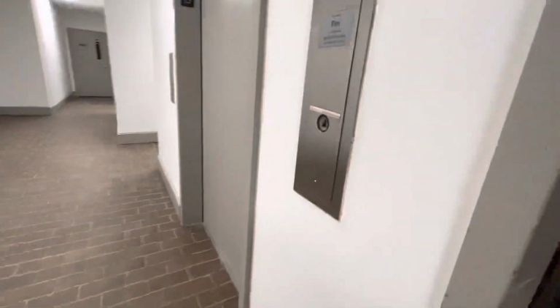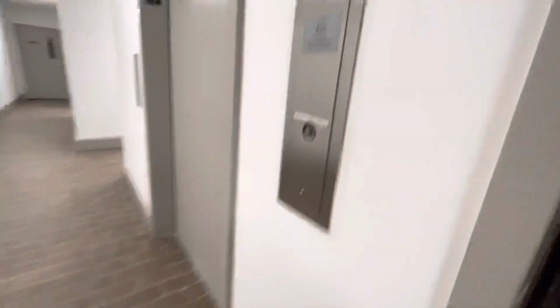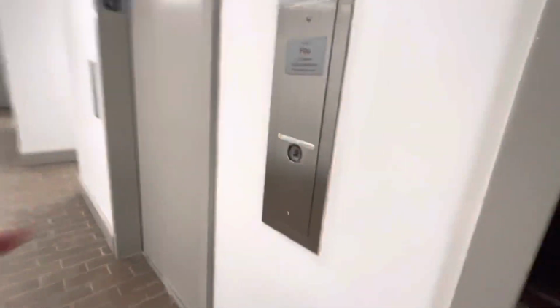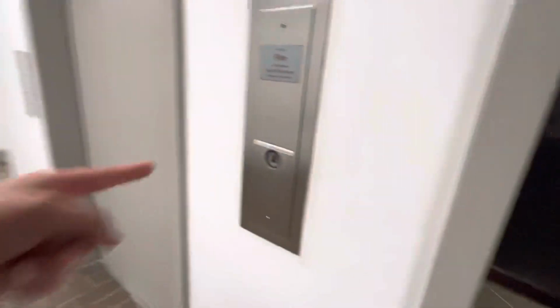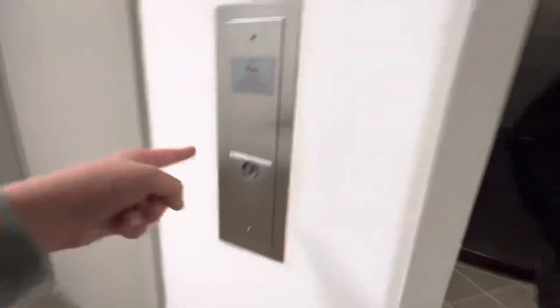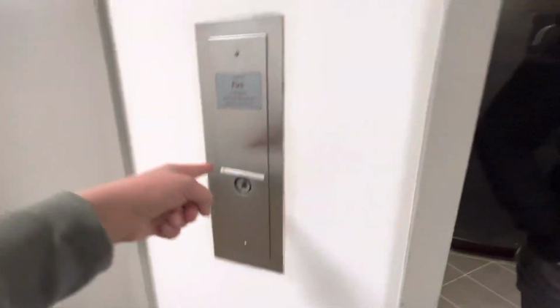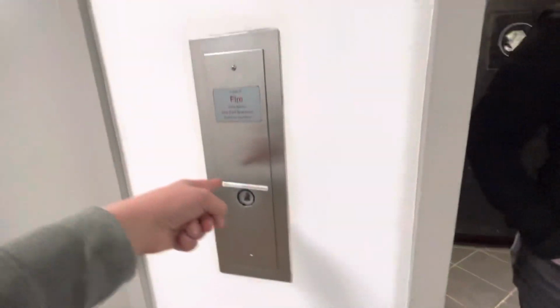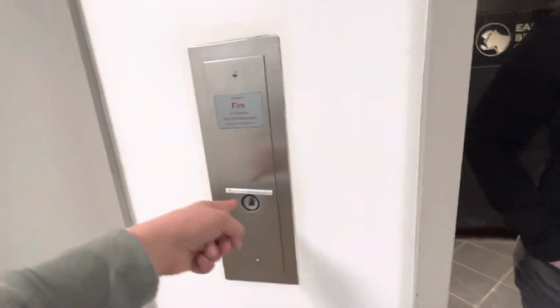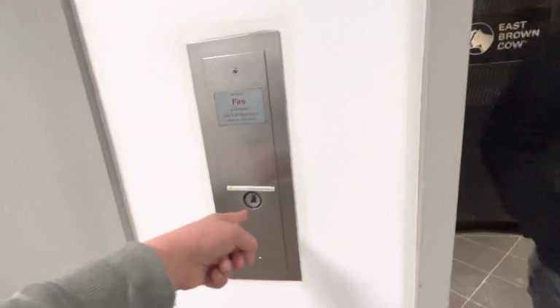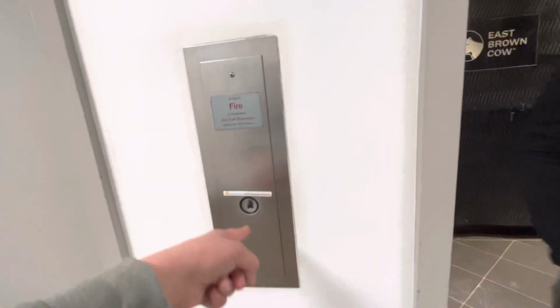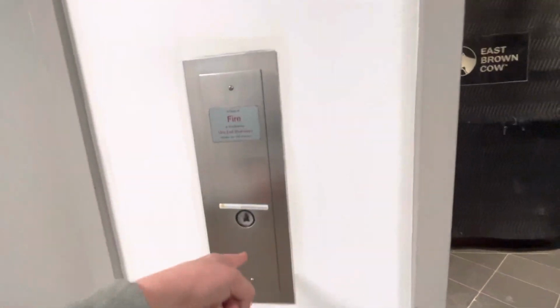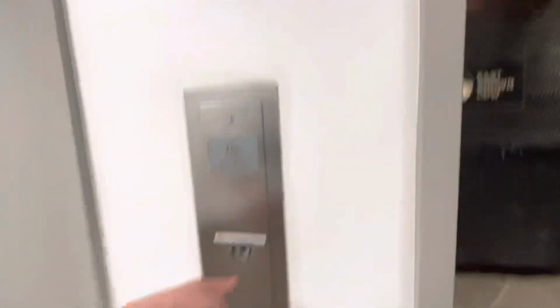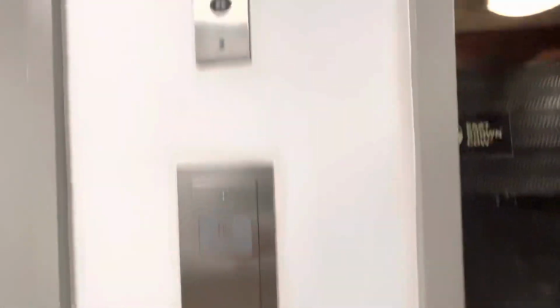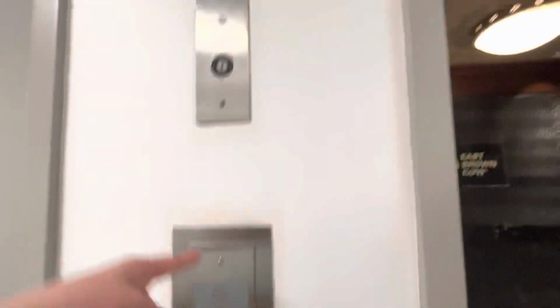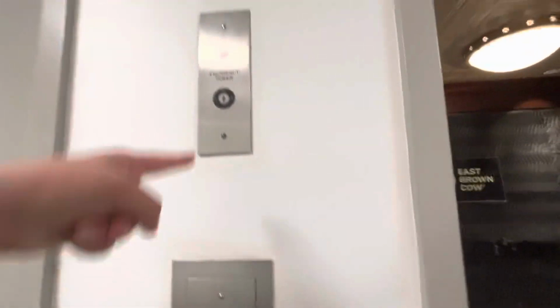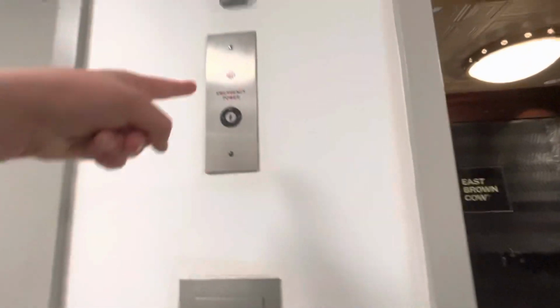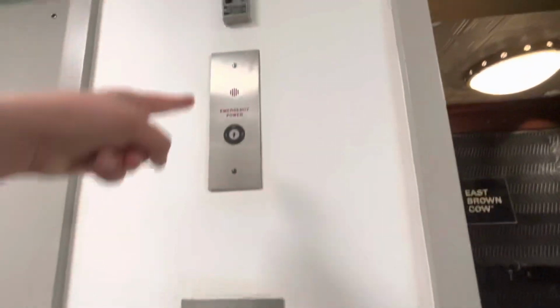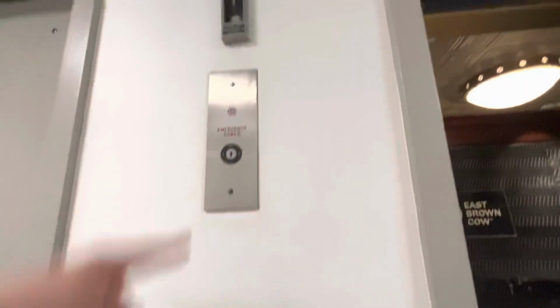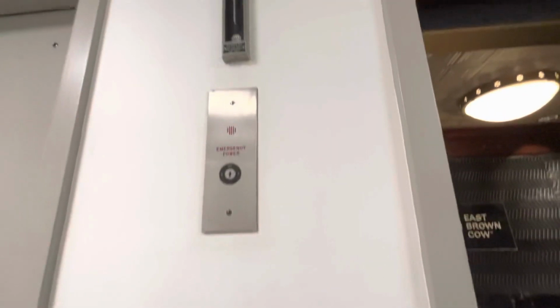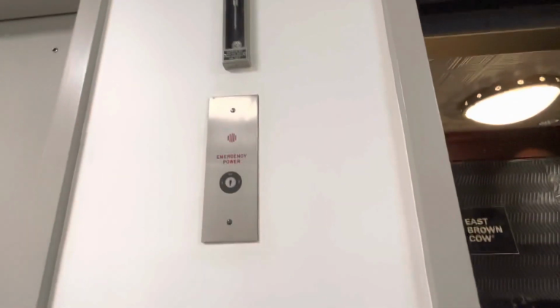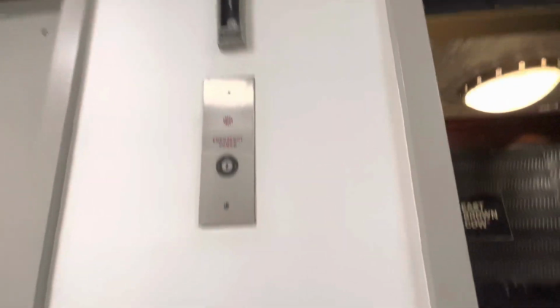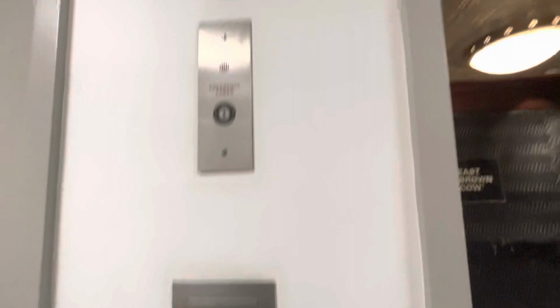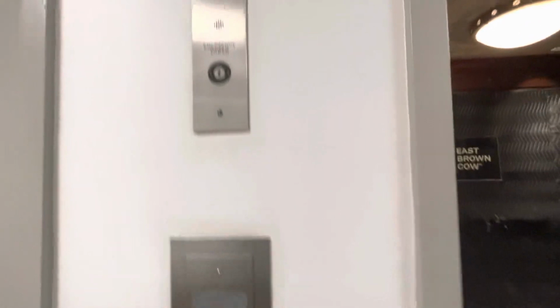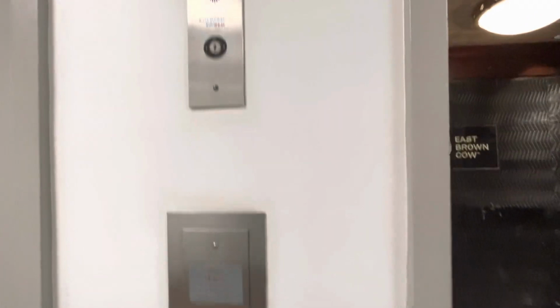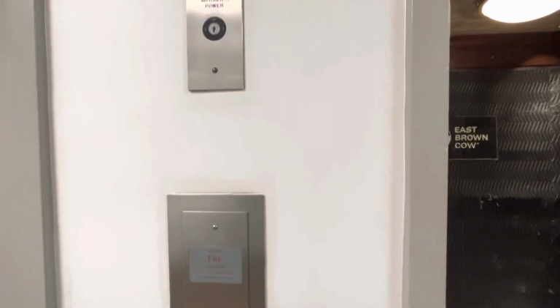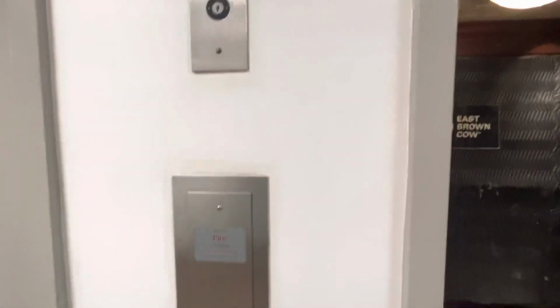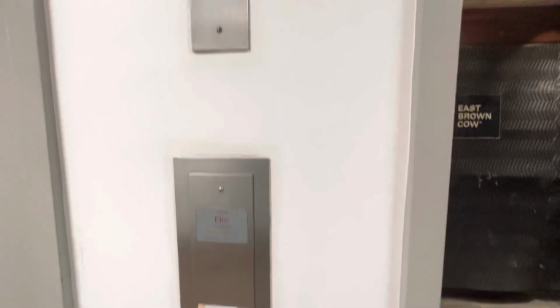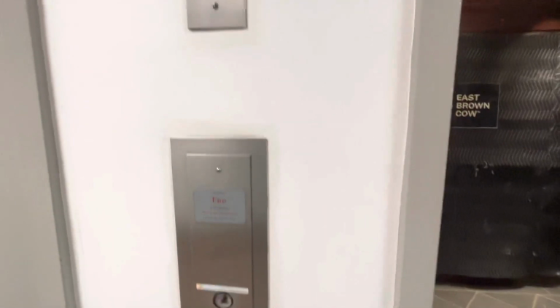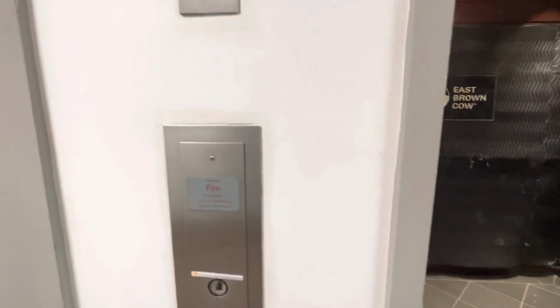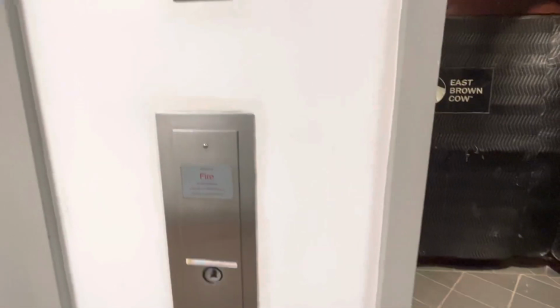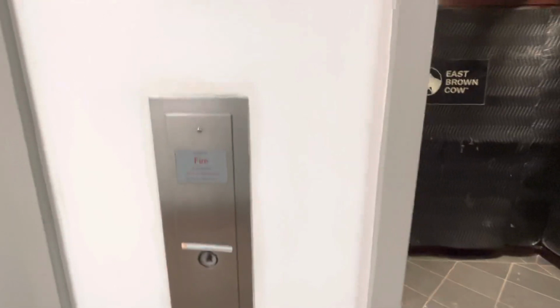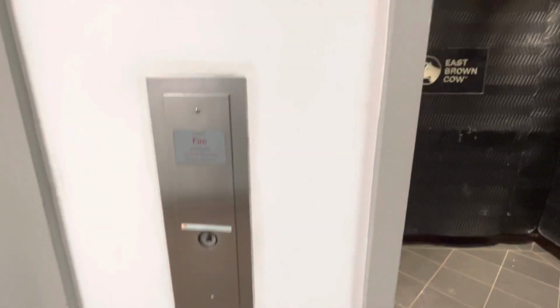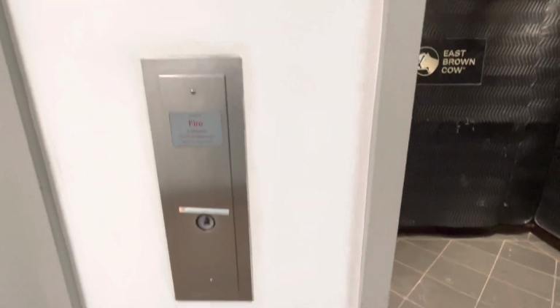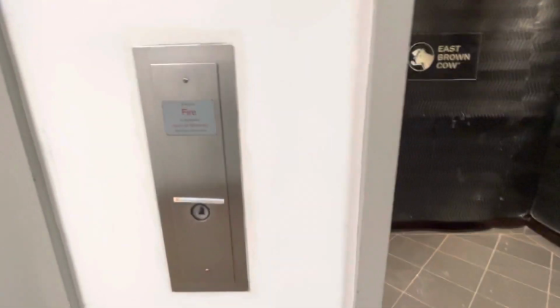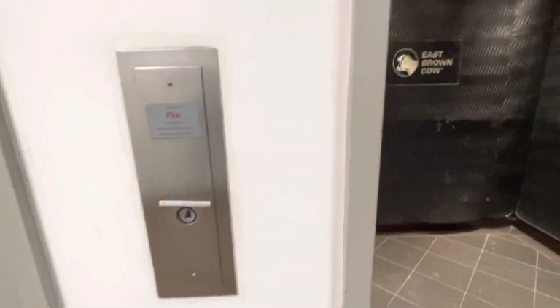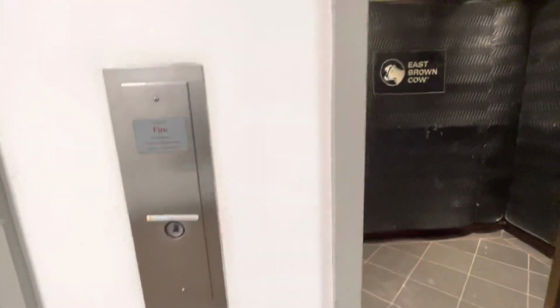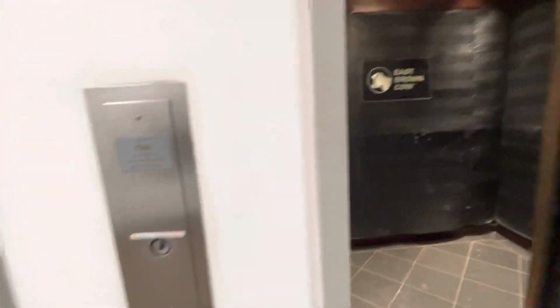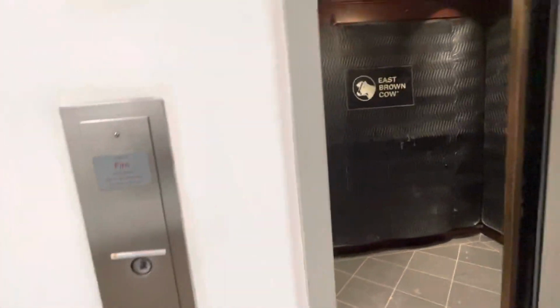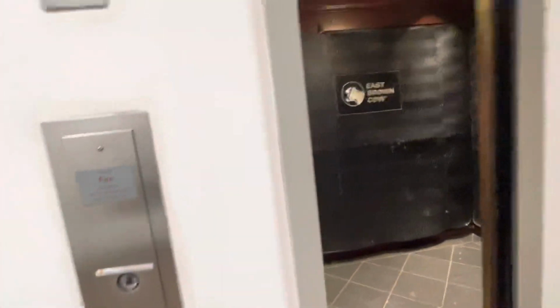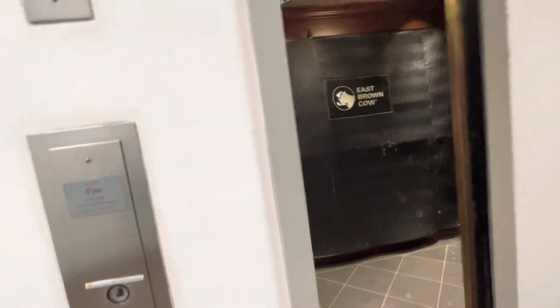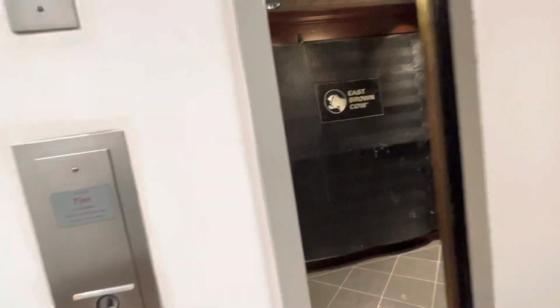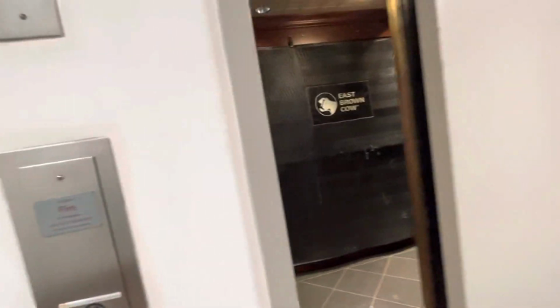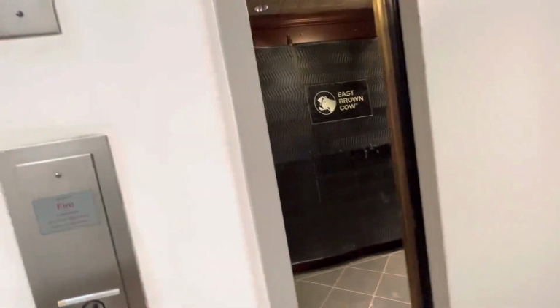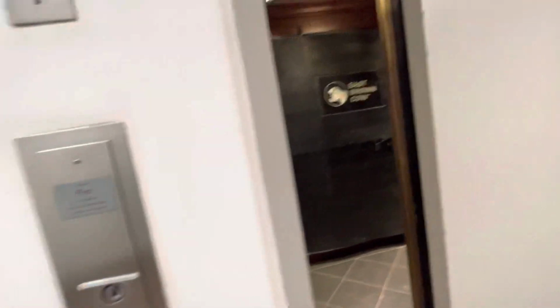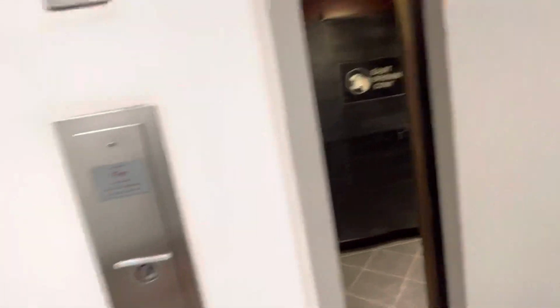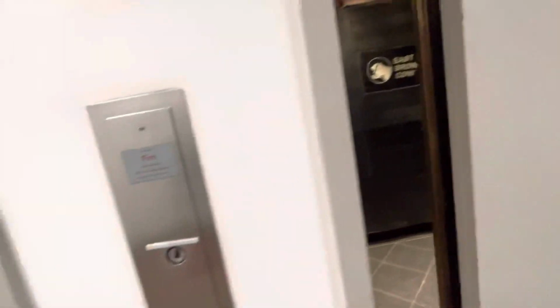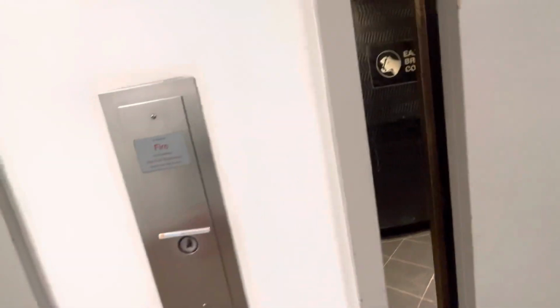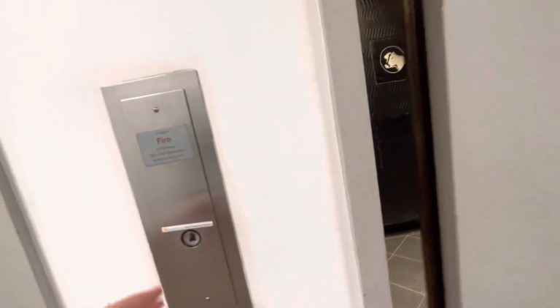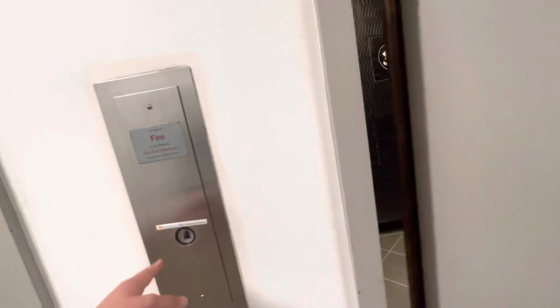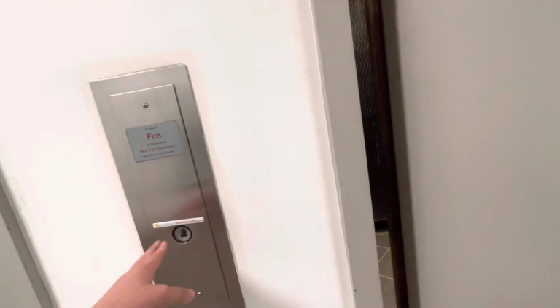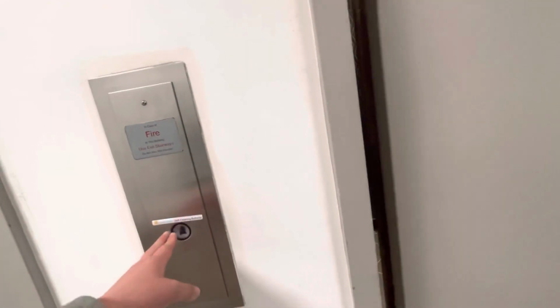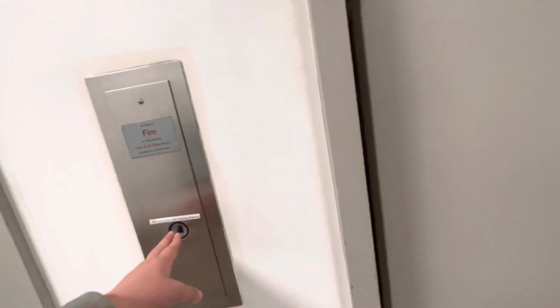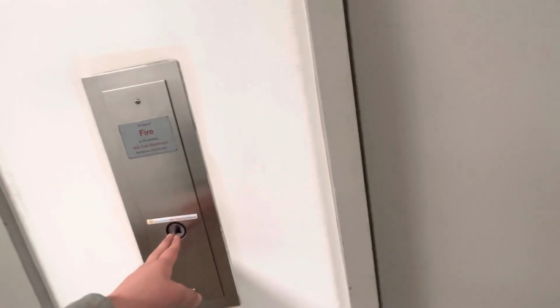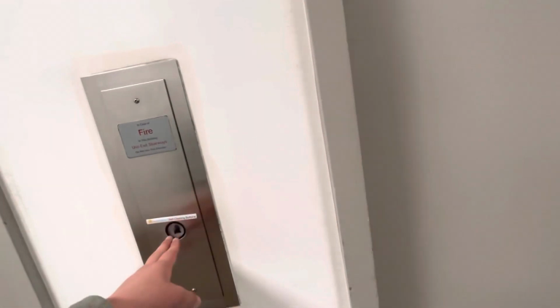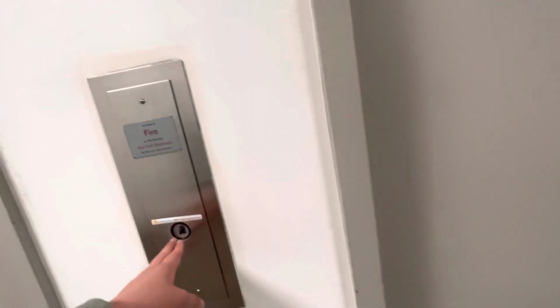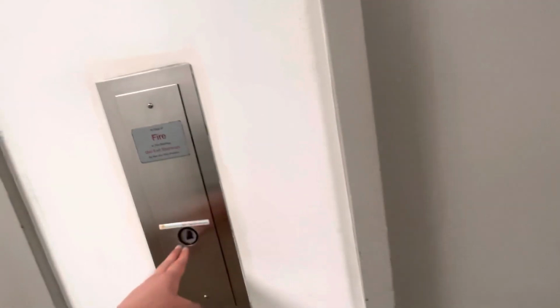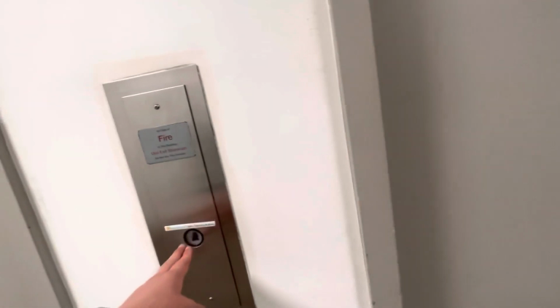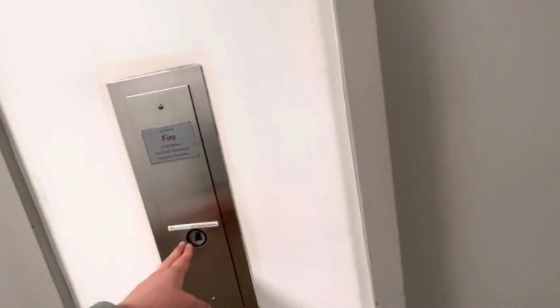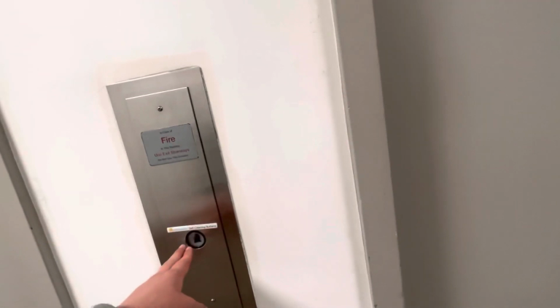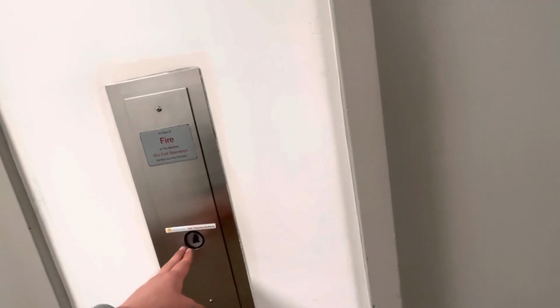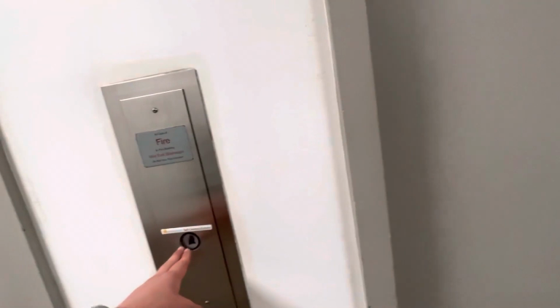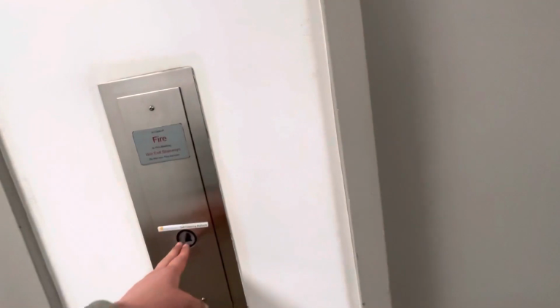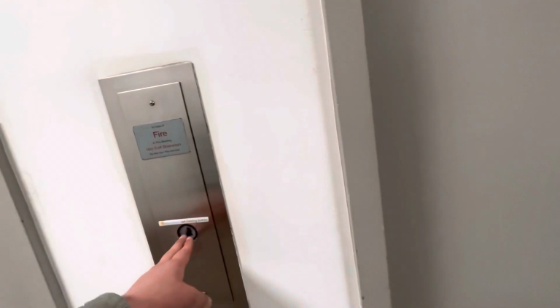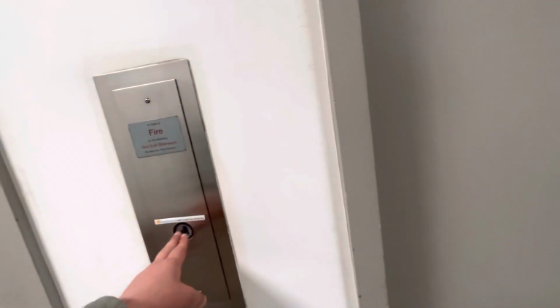This is the original call button. What does the self-cleaning button mean? It cleans themselves, I guess. I don't understand how. I don't know.